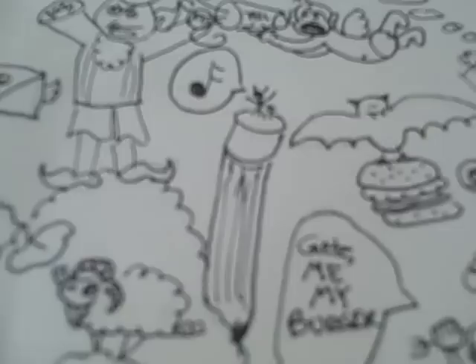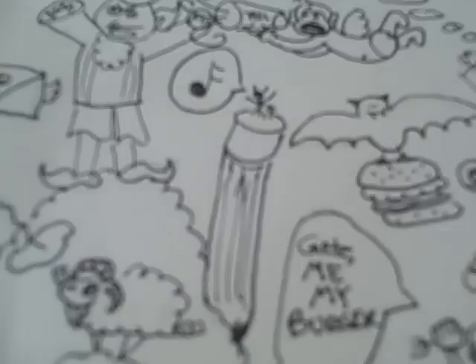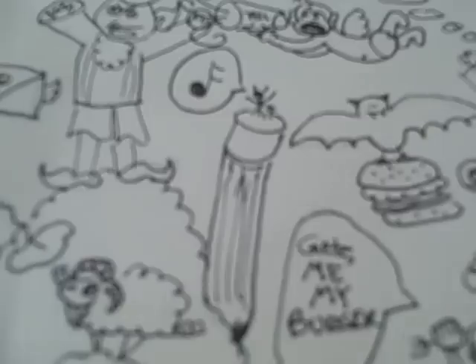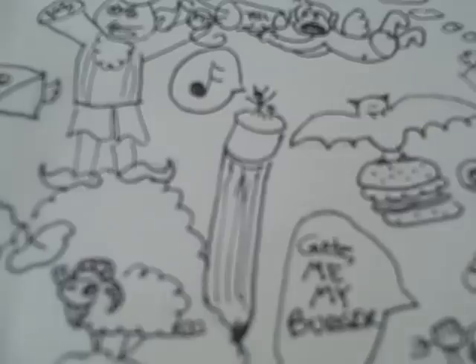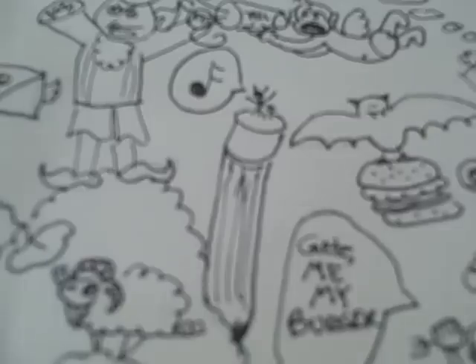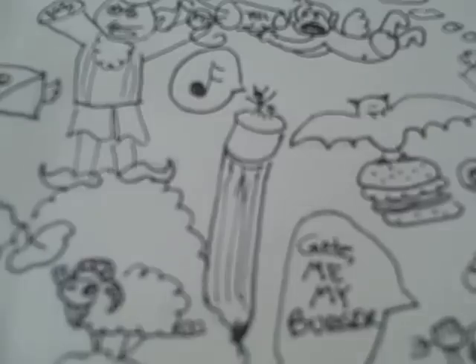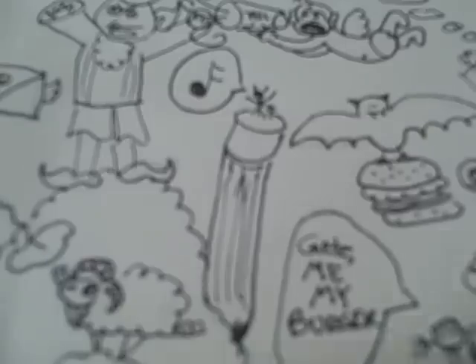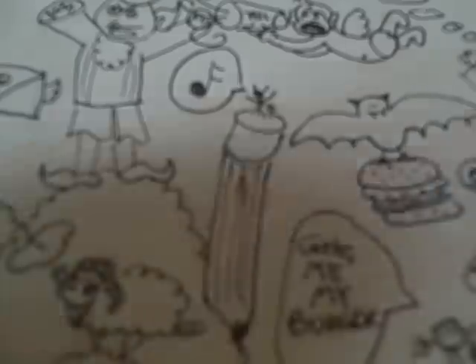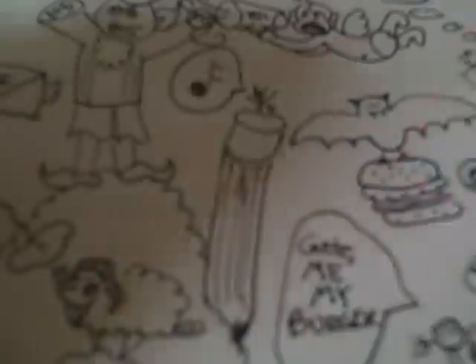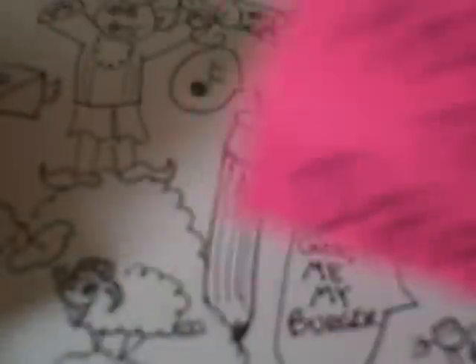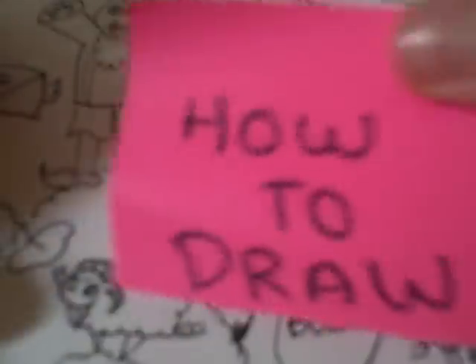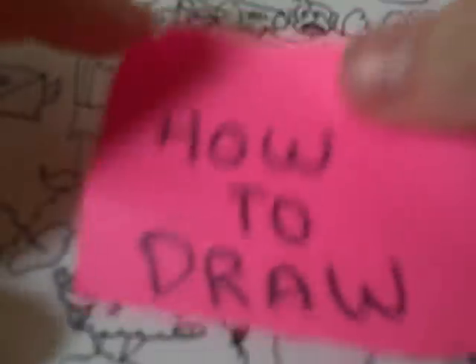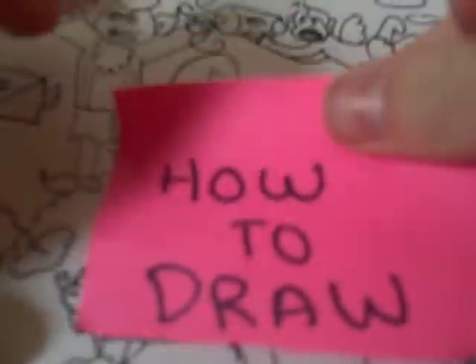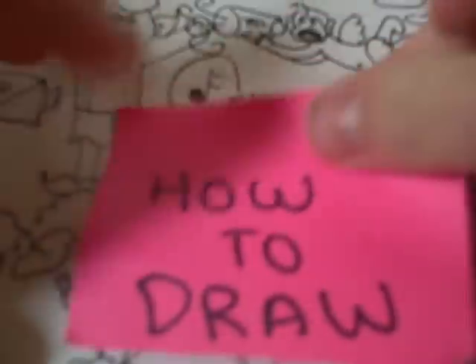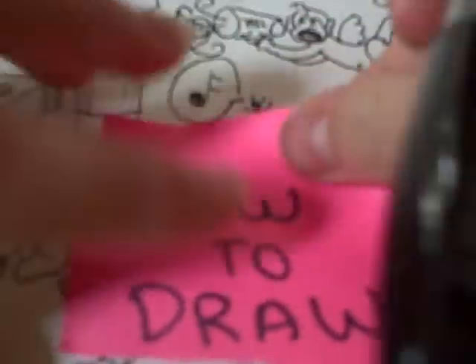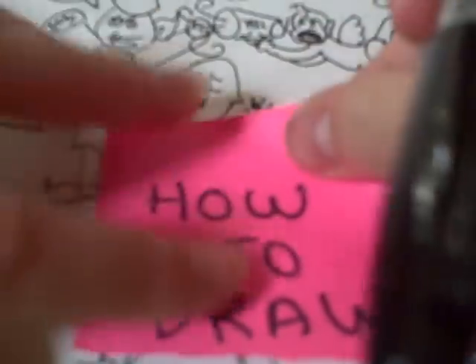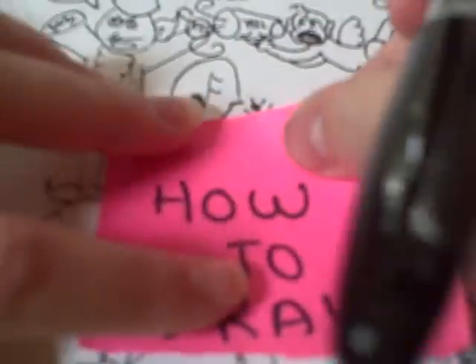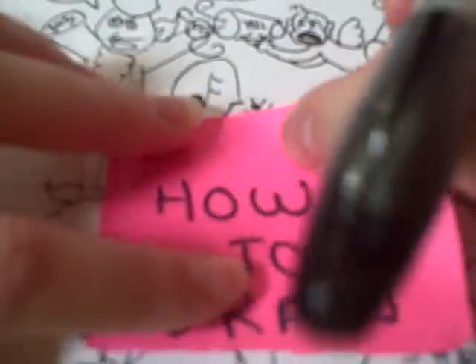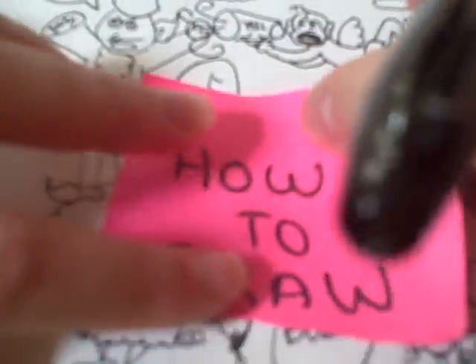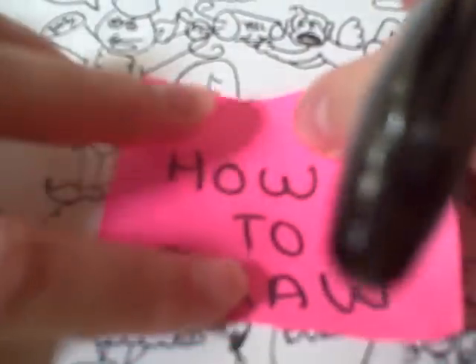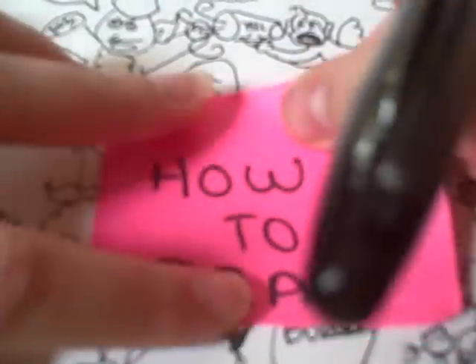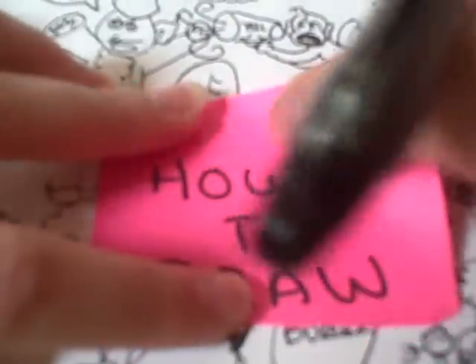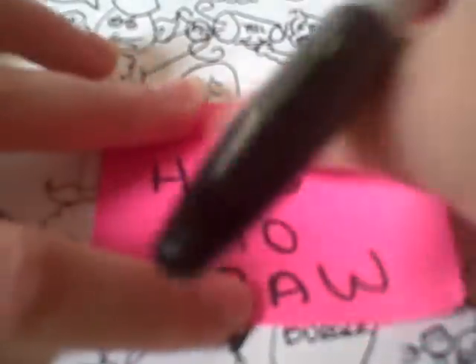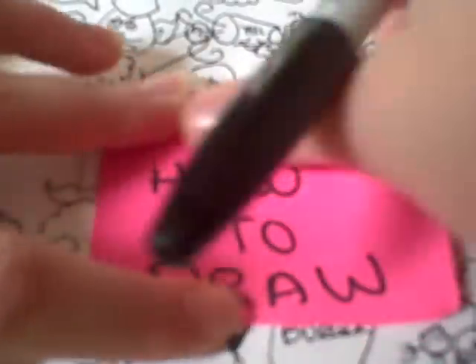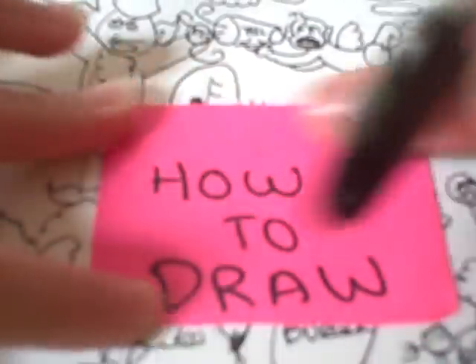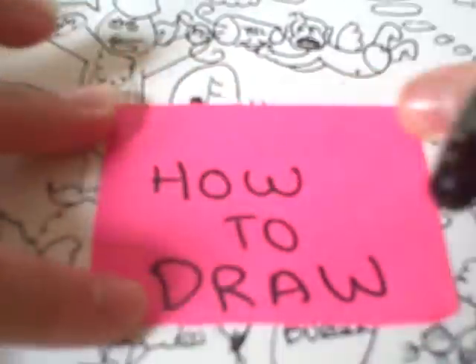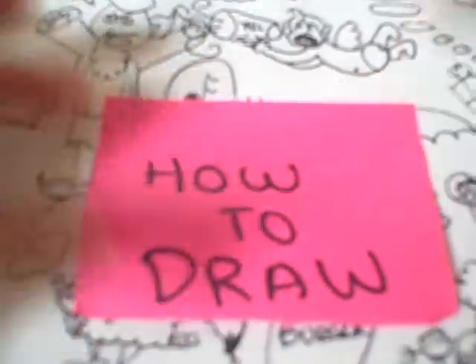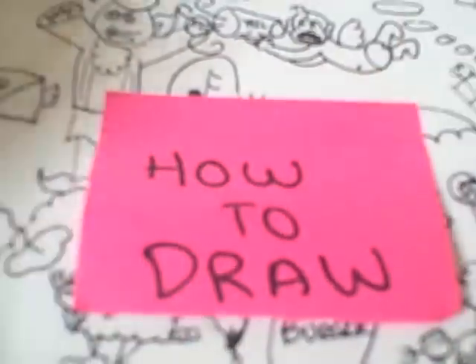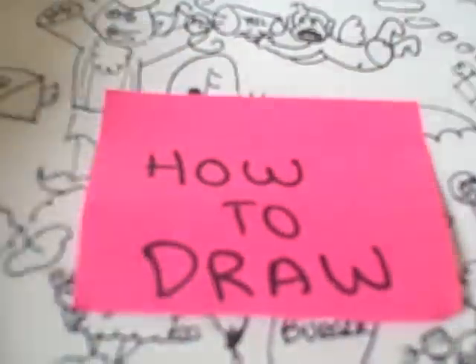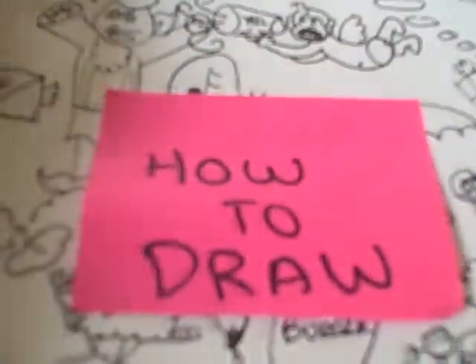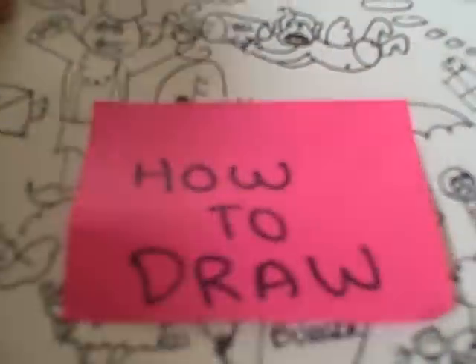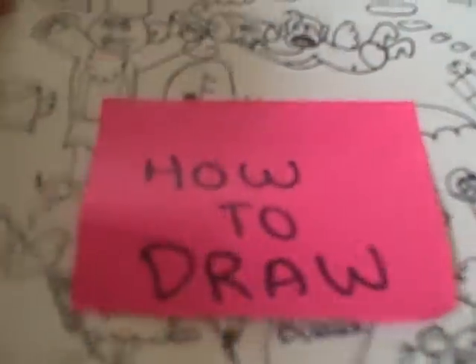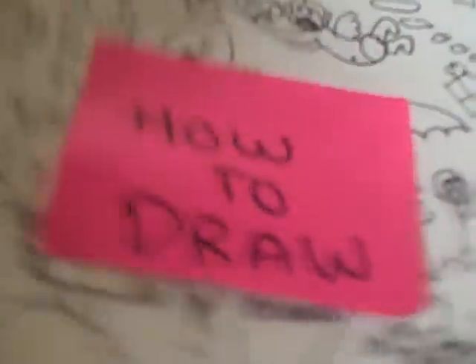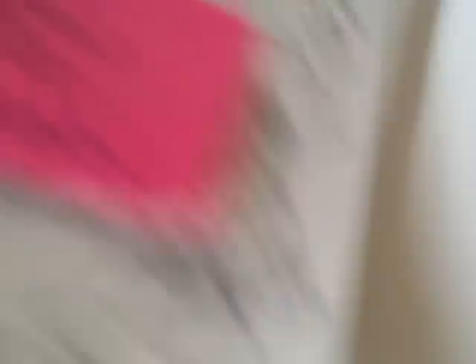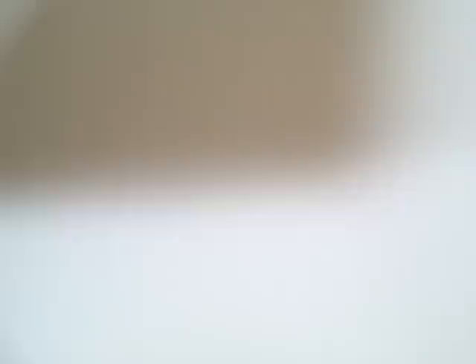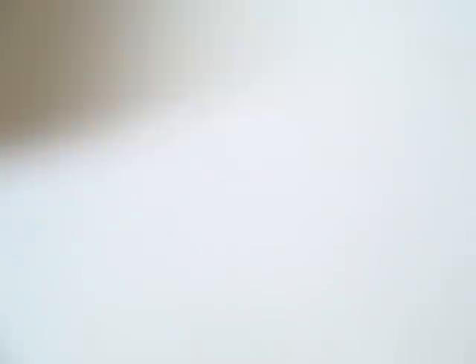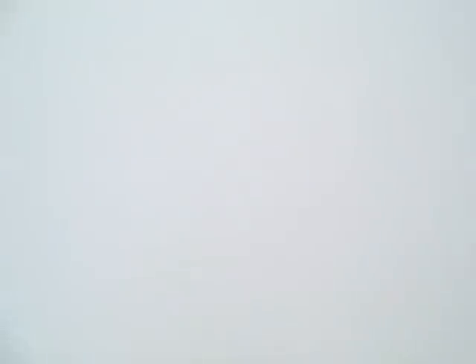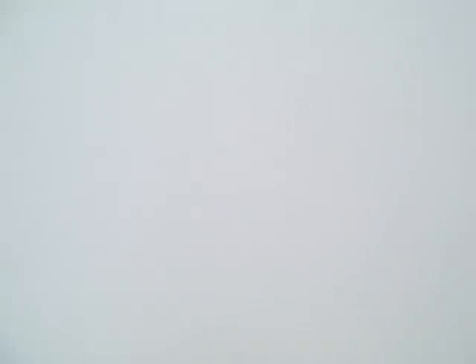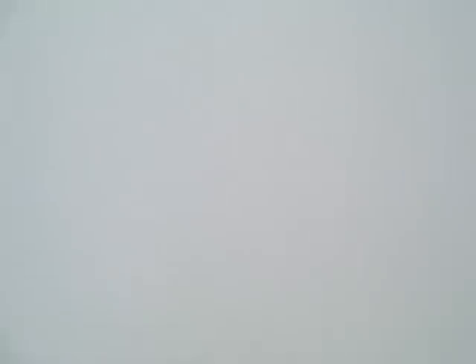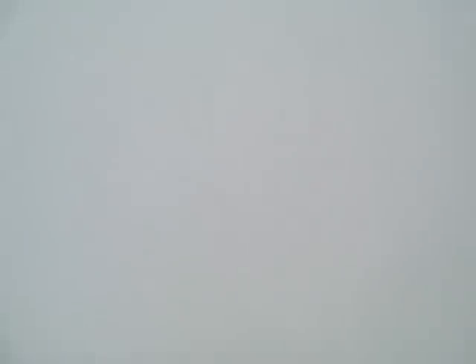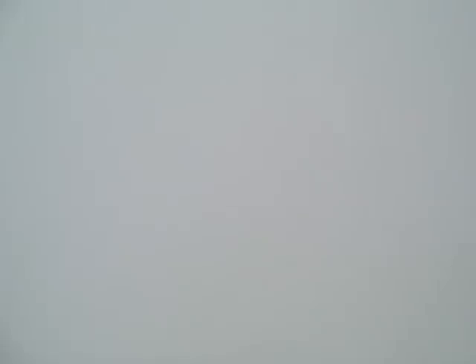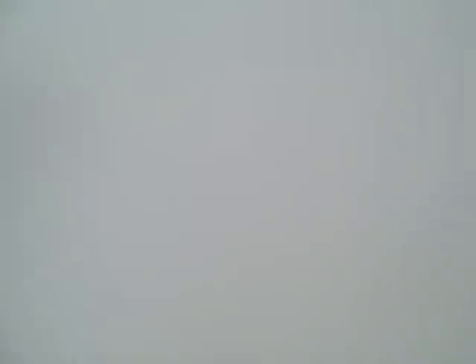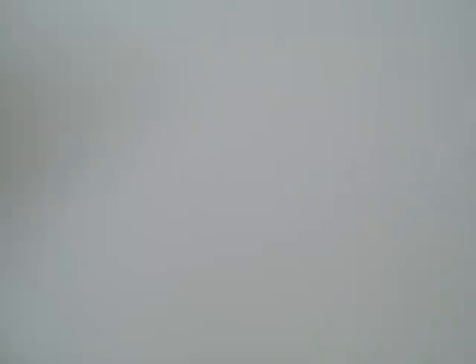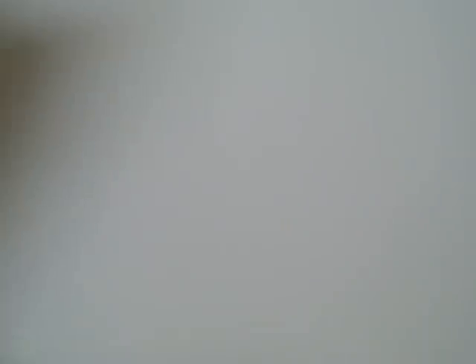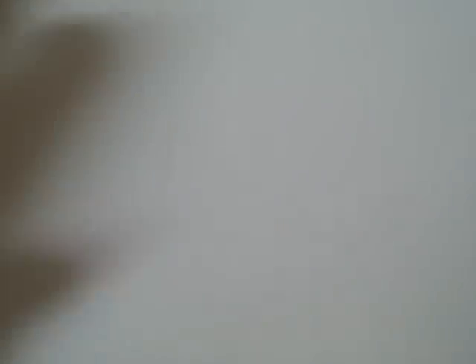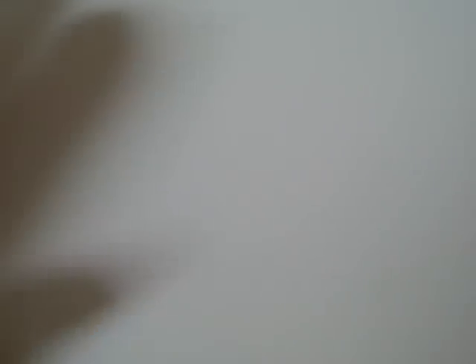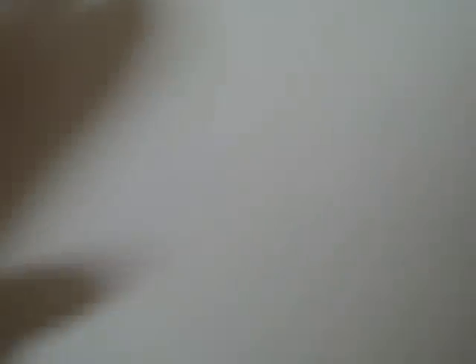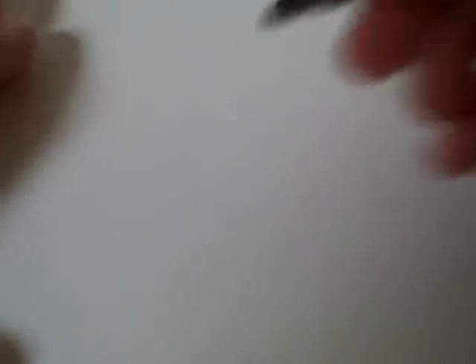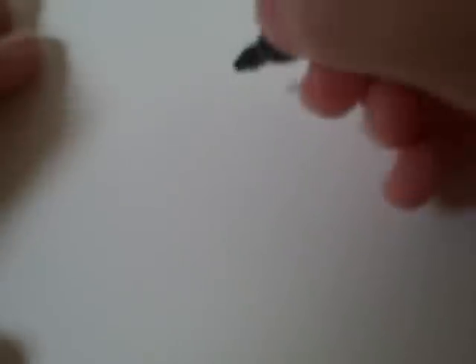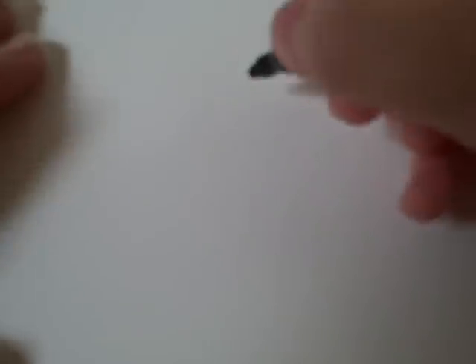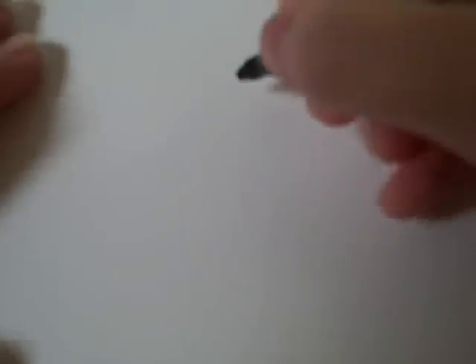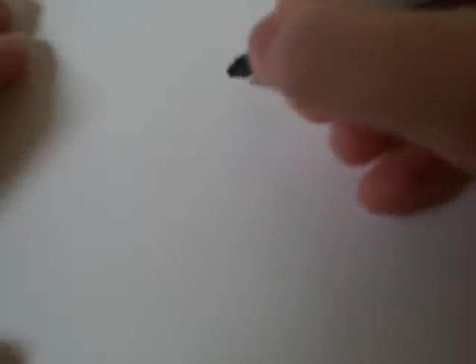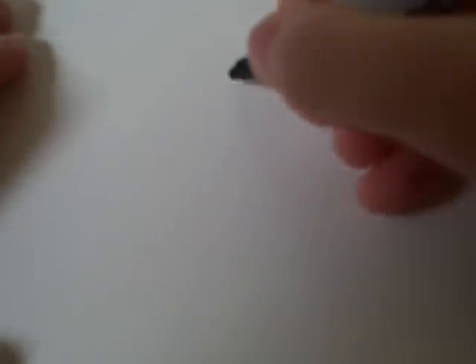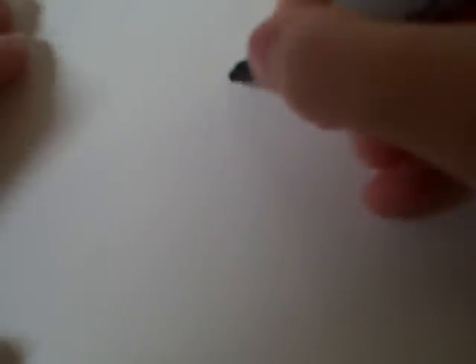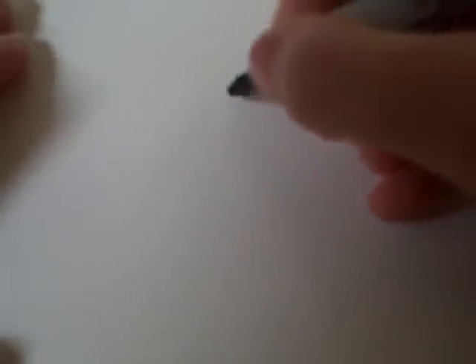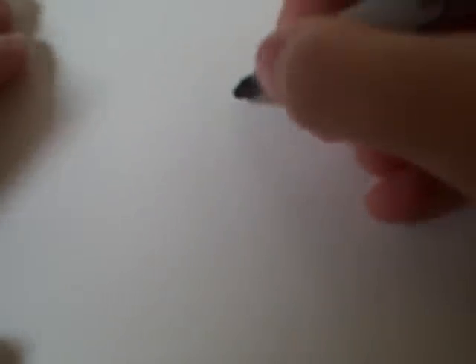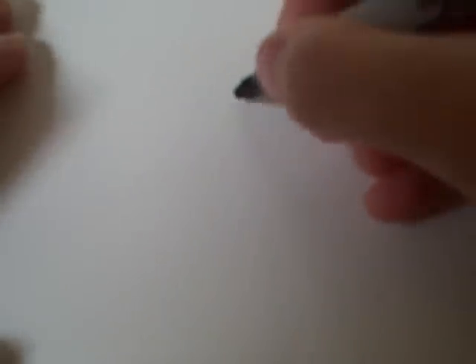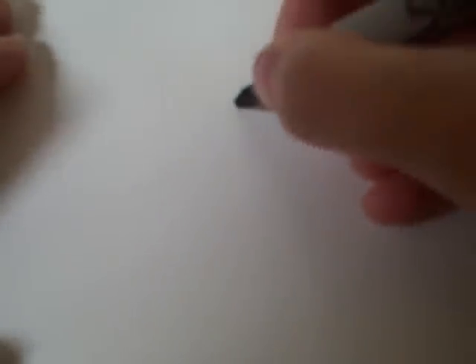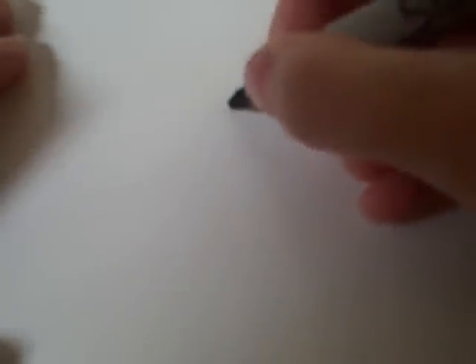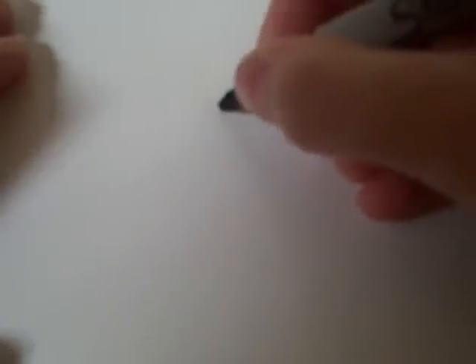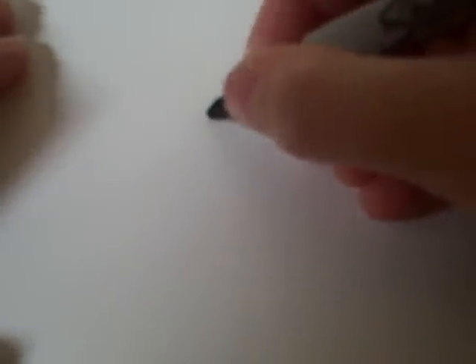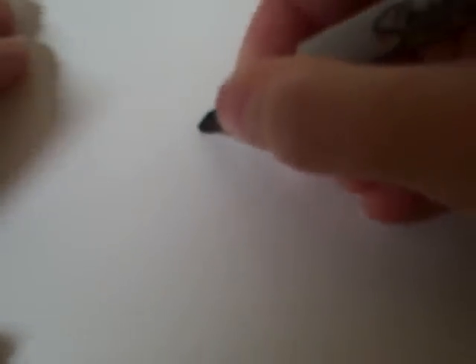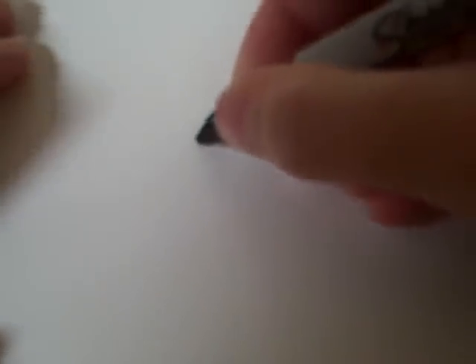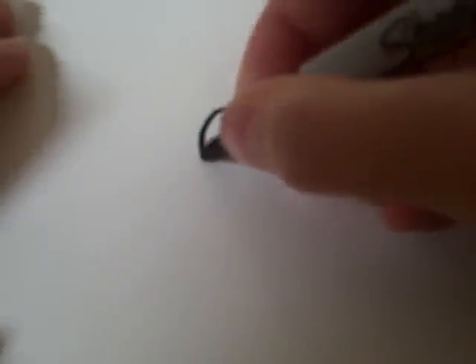How to Draw by Doodle Cat. Today you're going to be learning how to draw a very simple, but yet very cute cartoon shape.